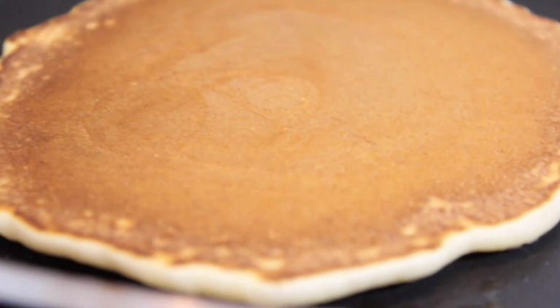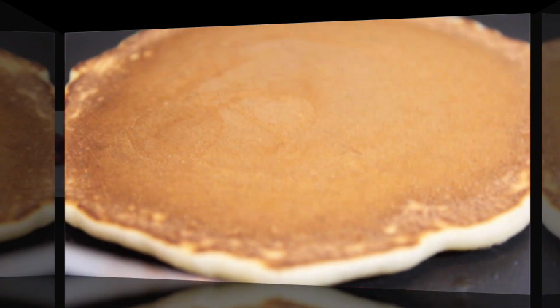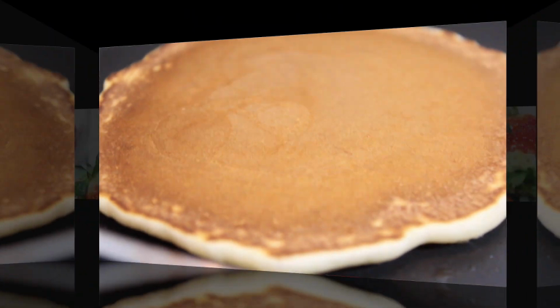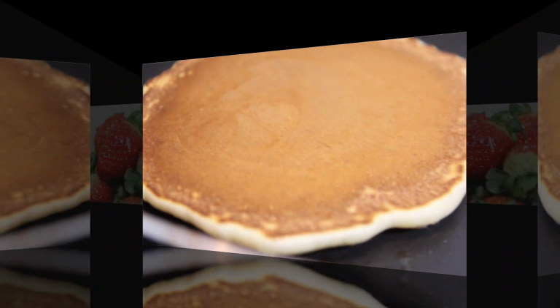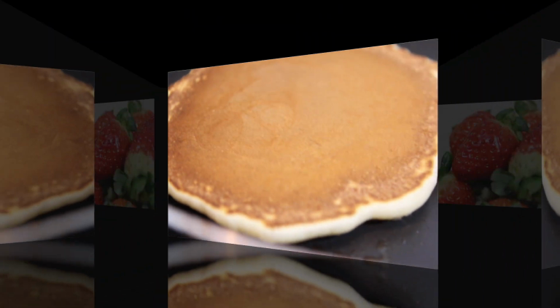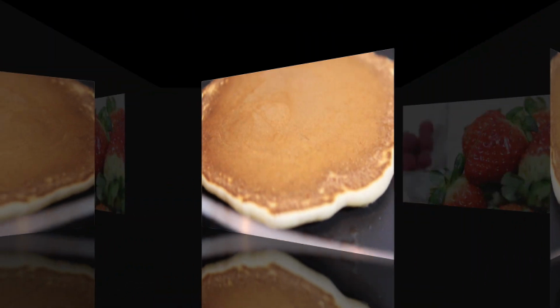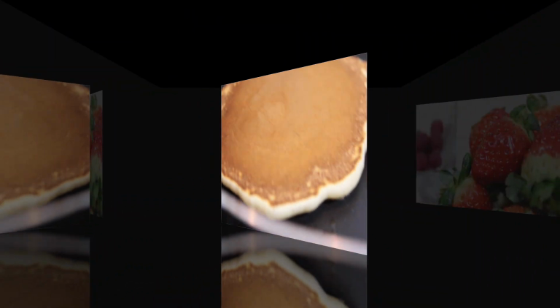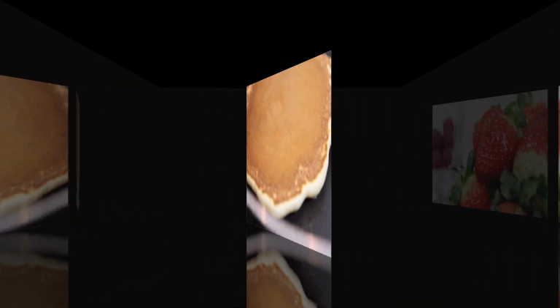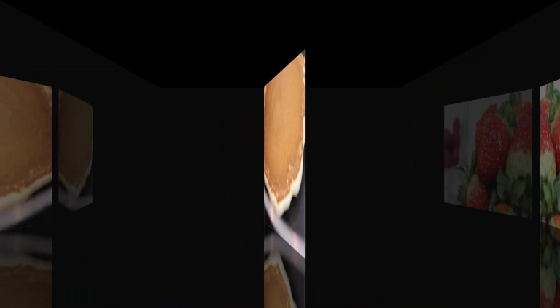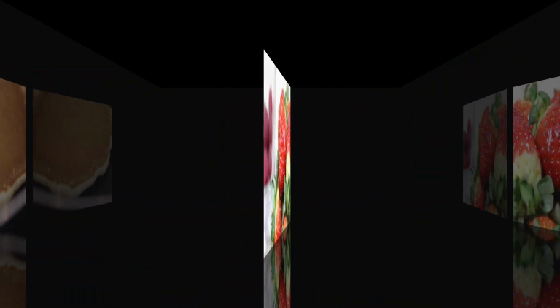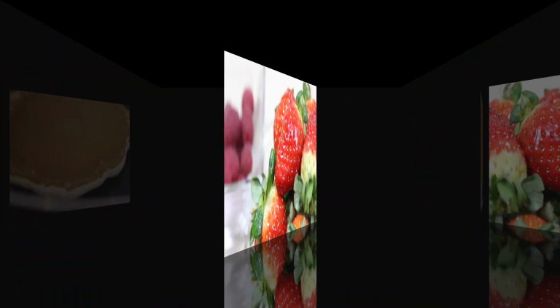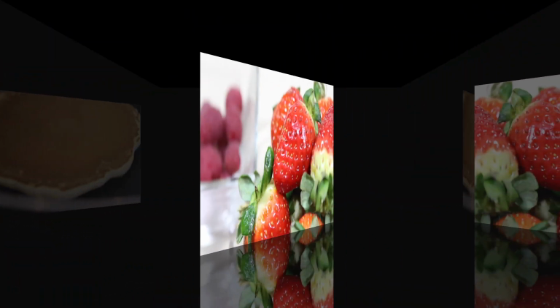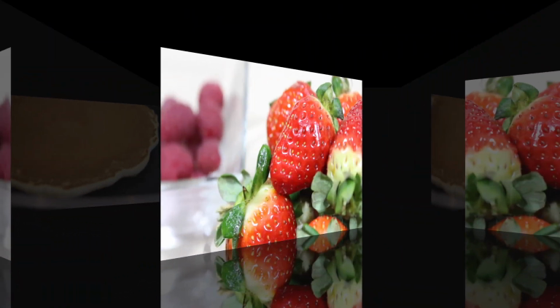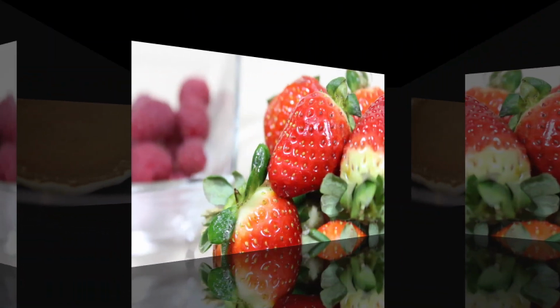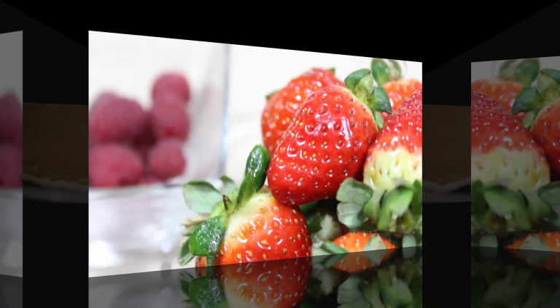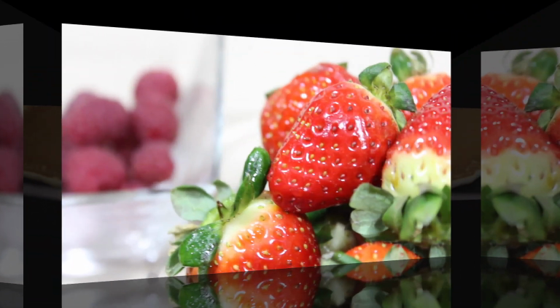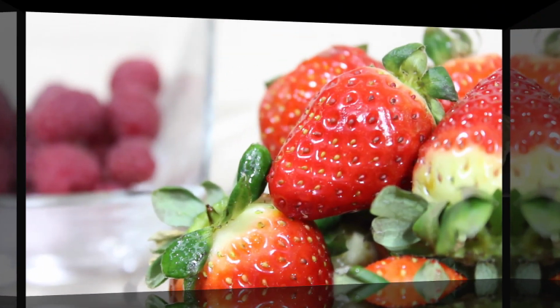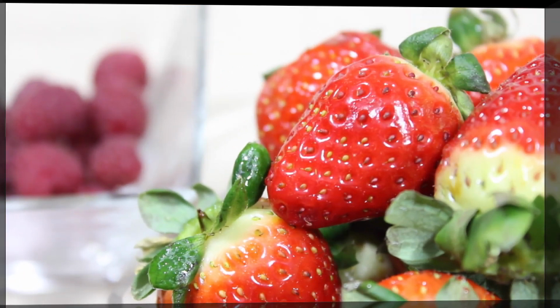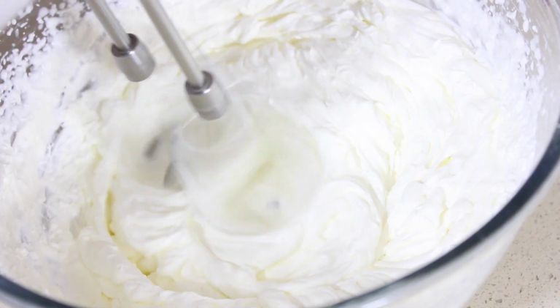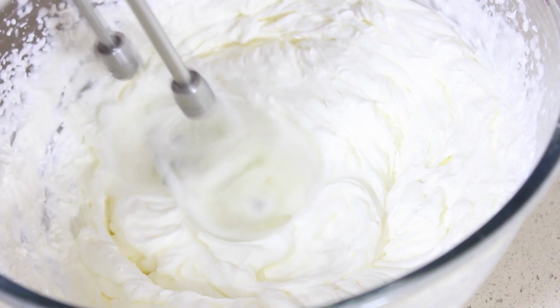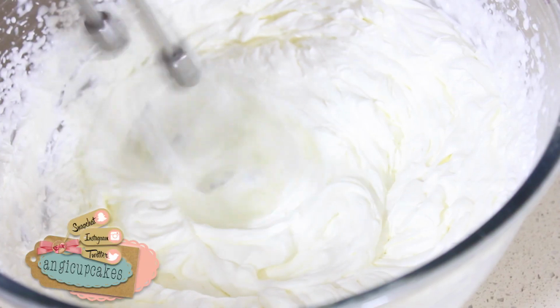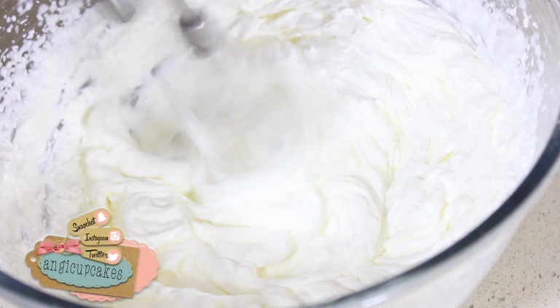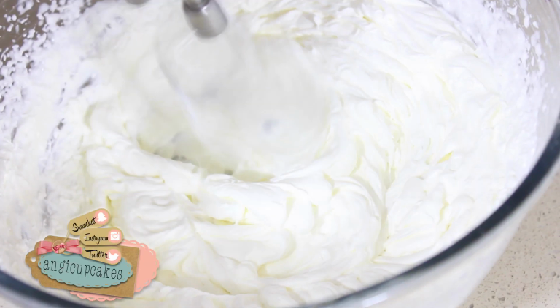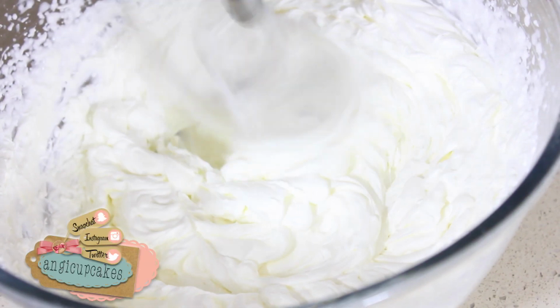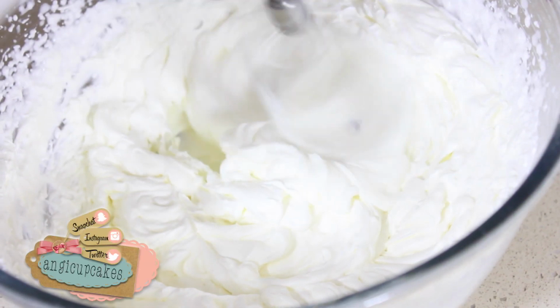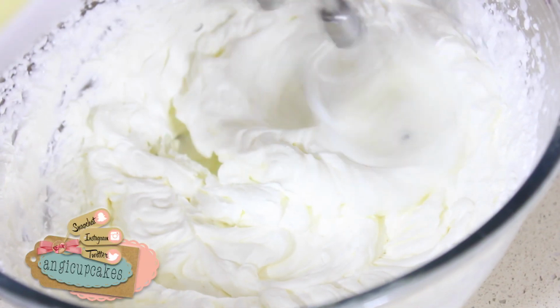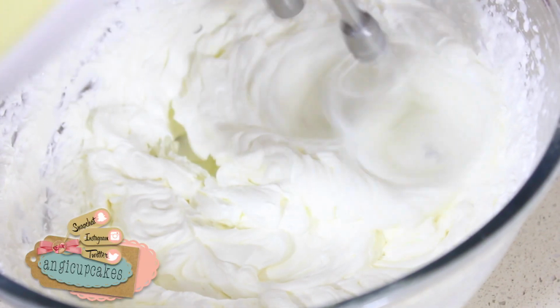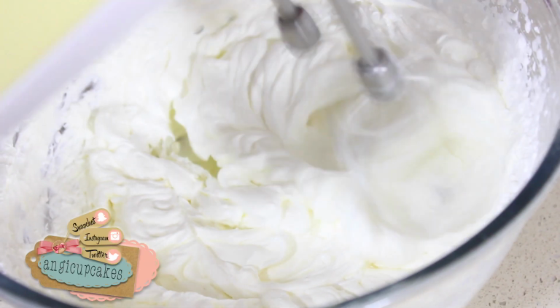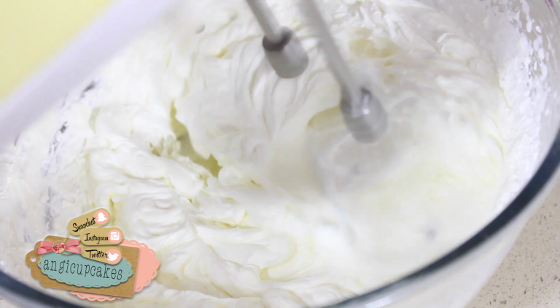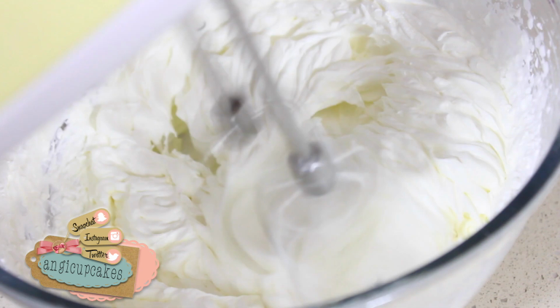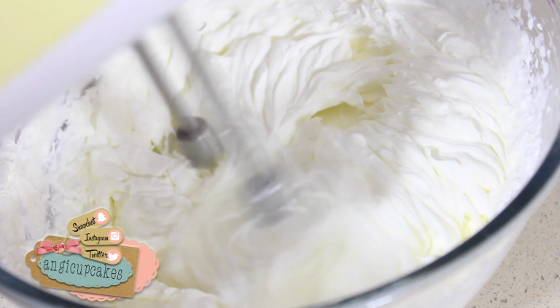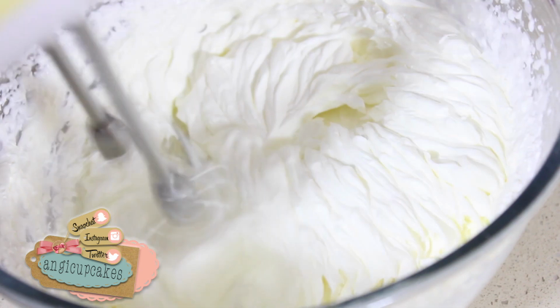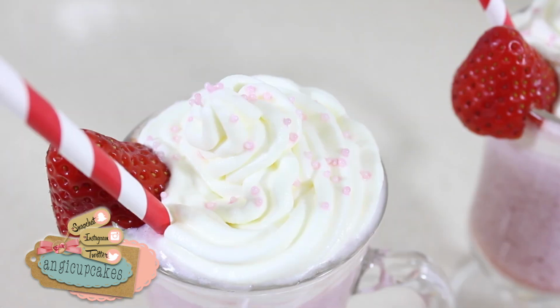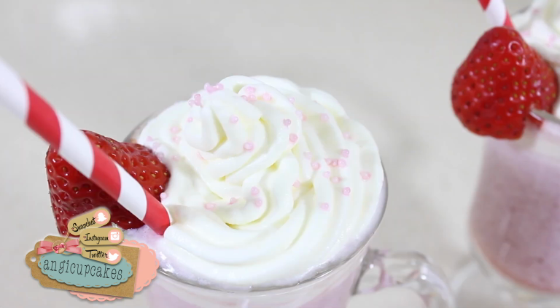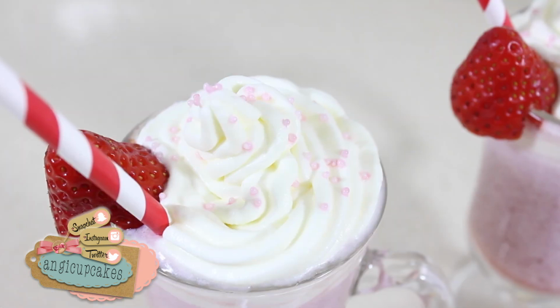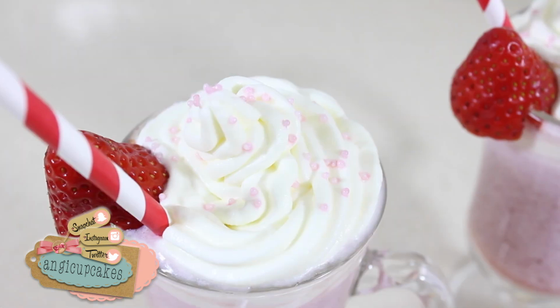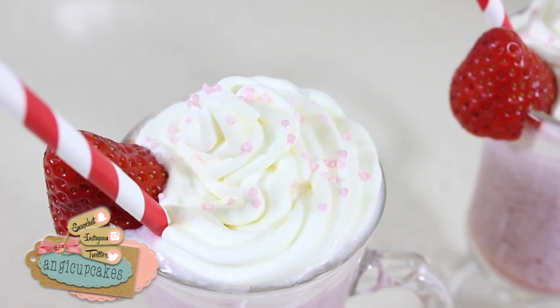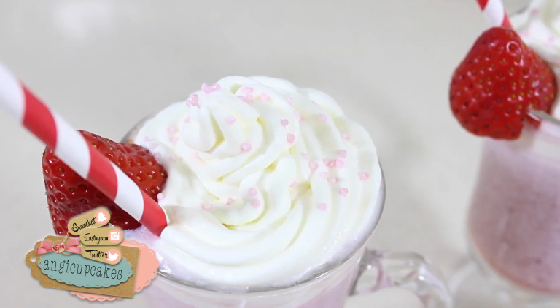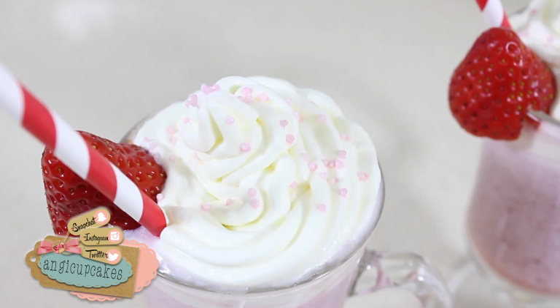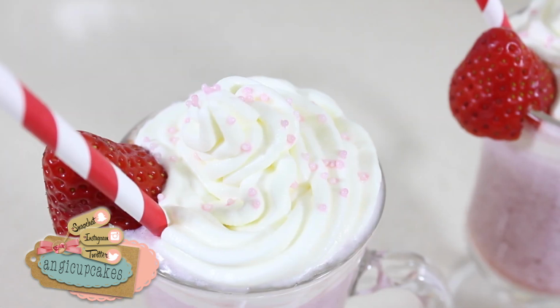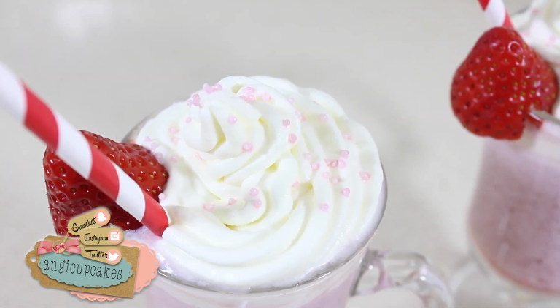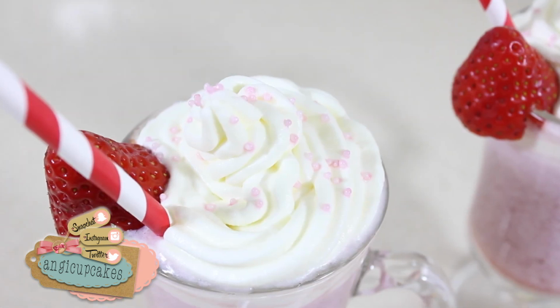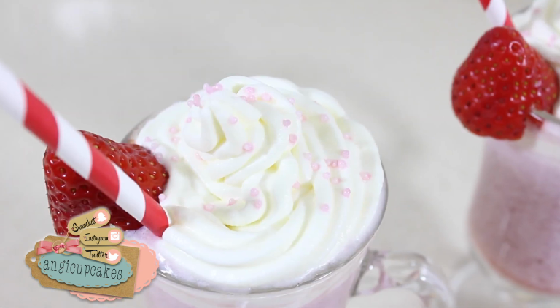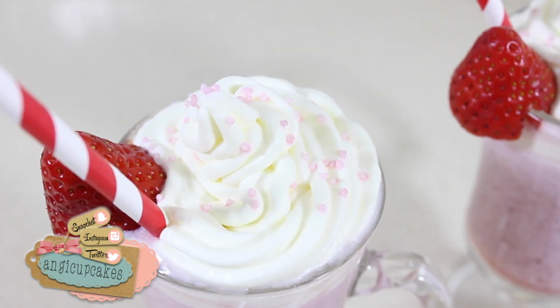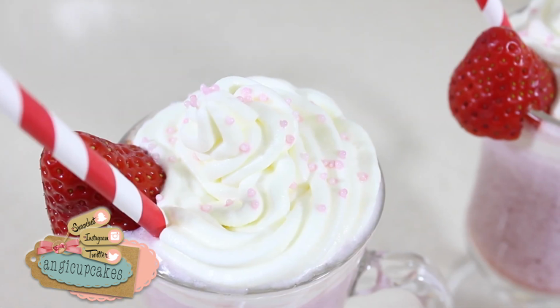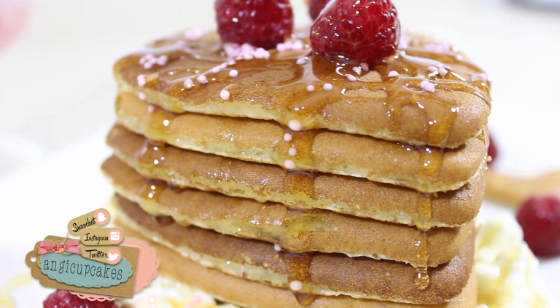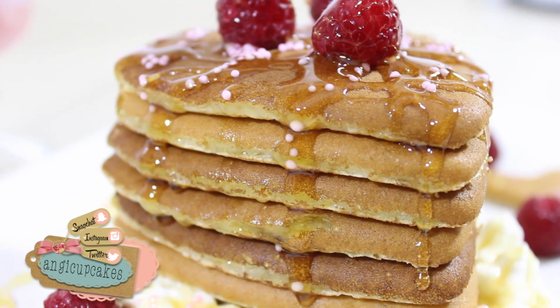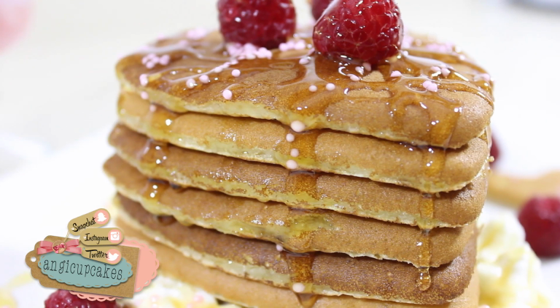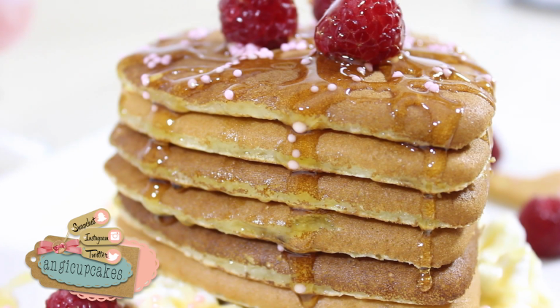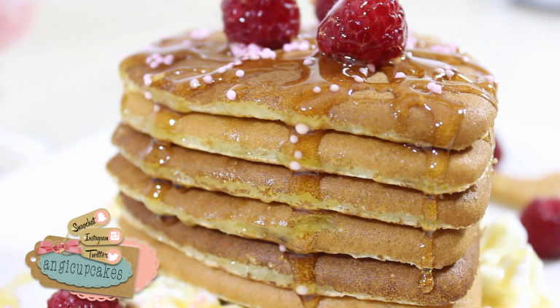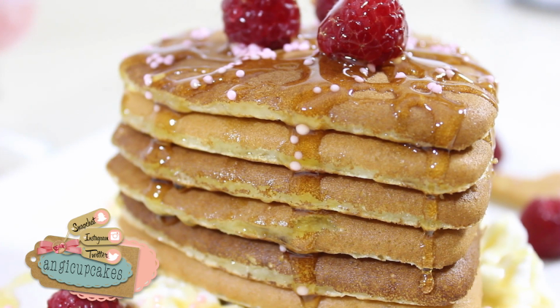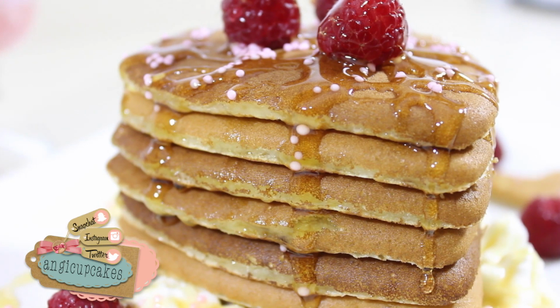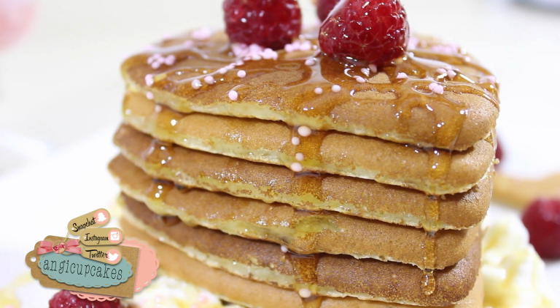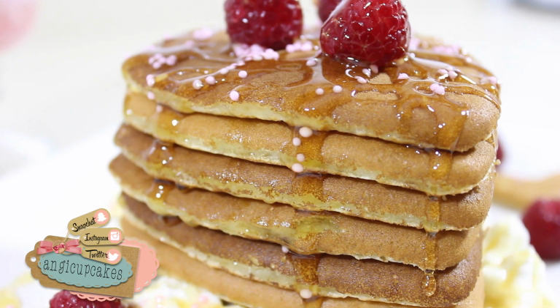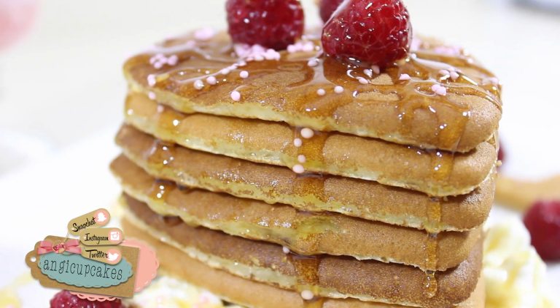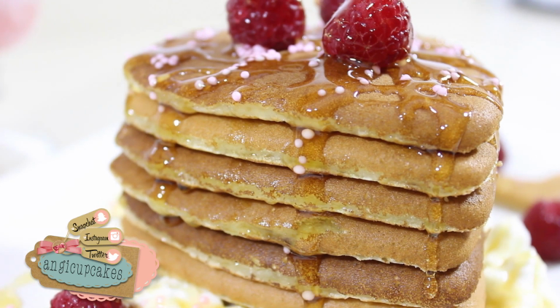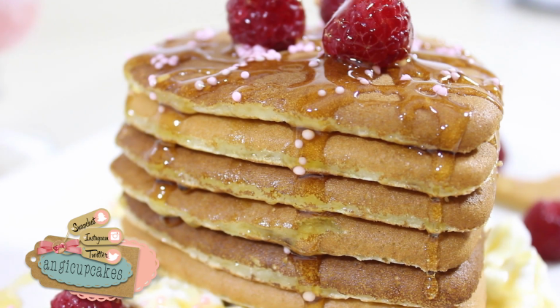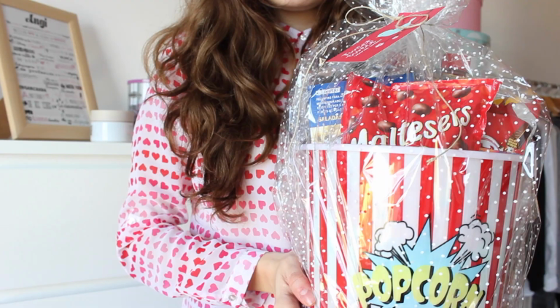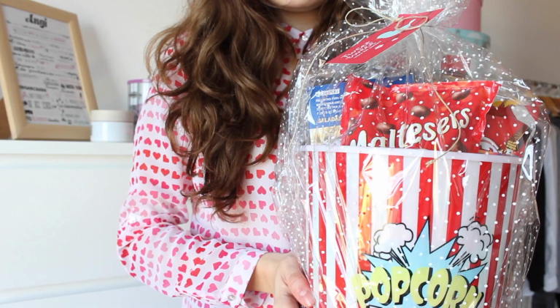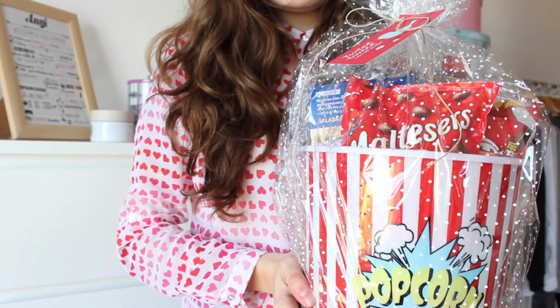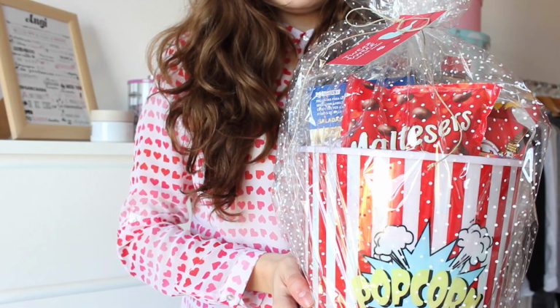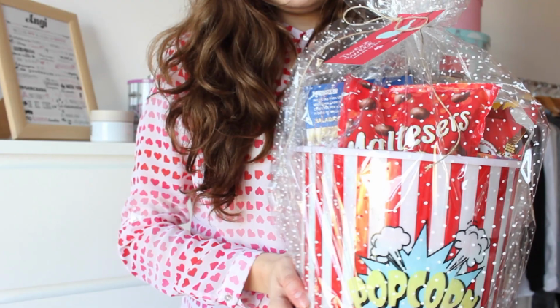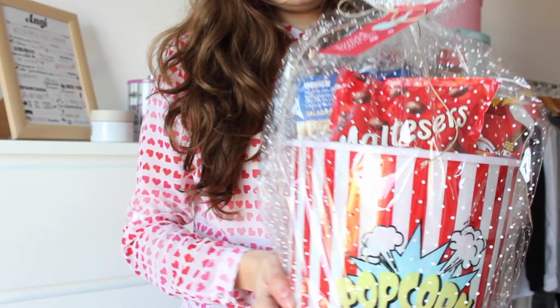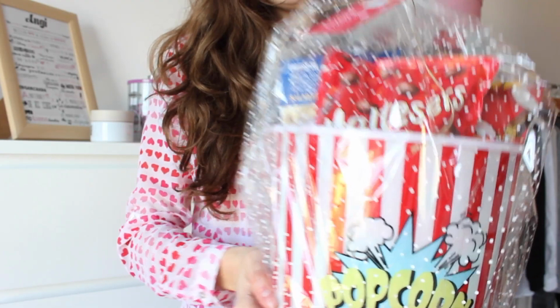¡Hola a todos! Espero que estéis muy bien. En el vídeo de hoy os traigo algunas ideas para San Valentín, aunque también las podéis hacer para cualquier otra ocasión.